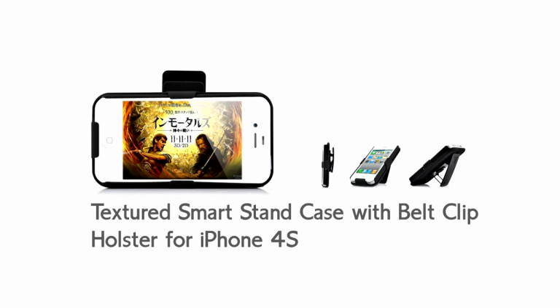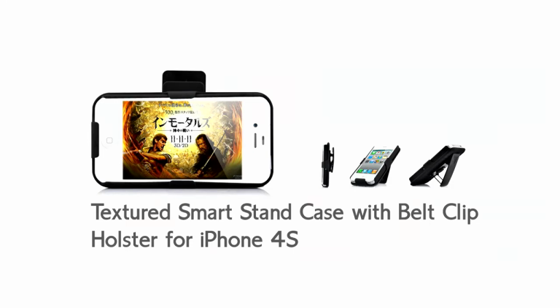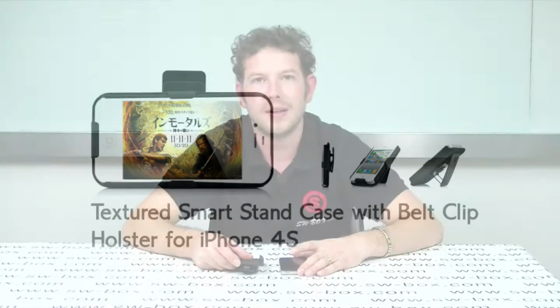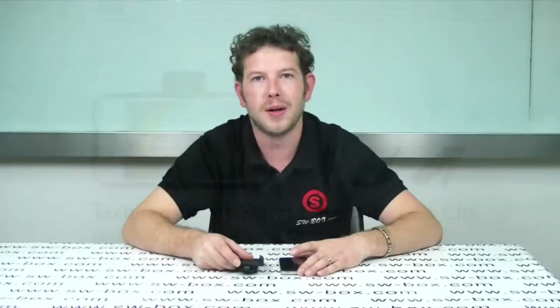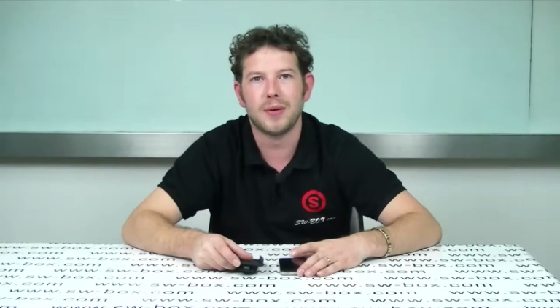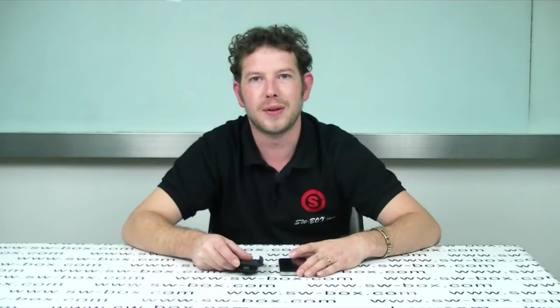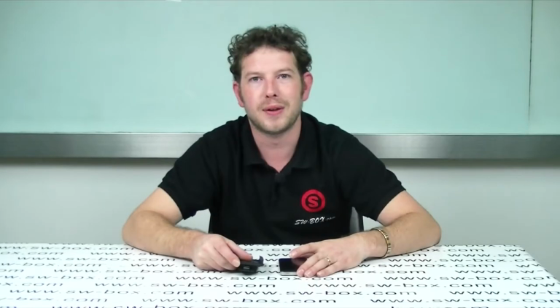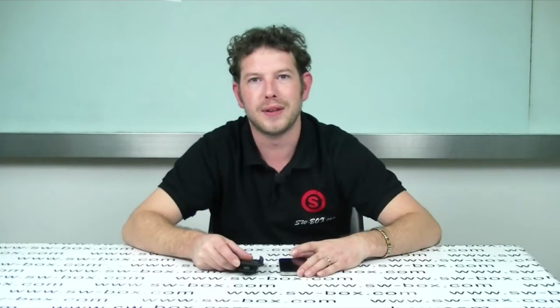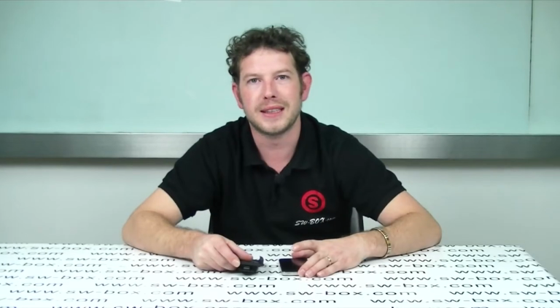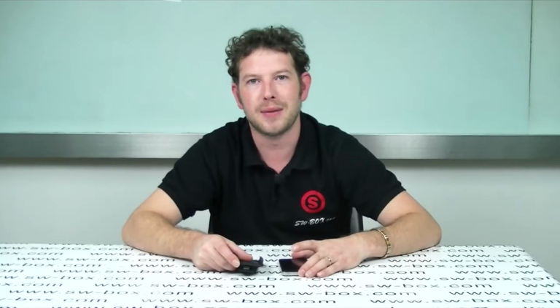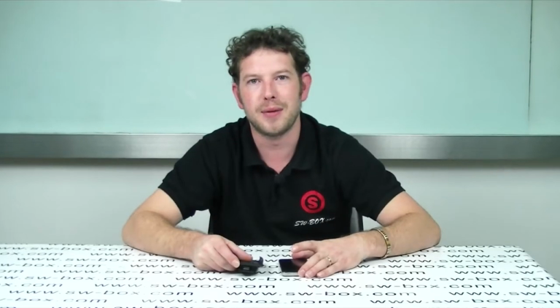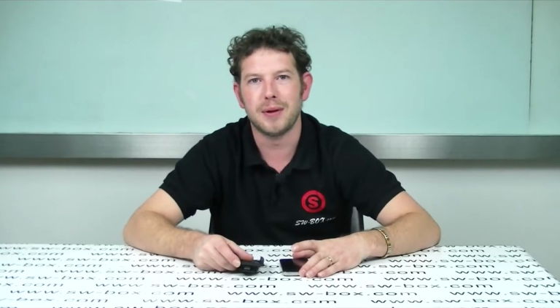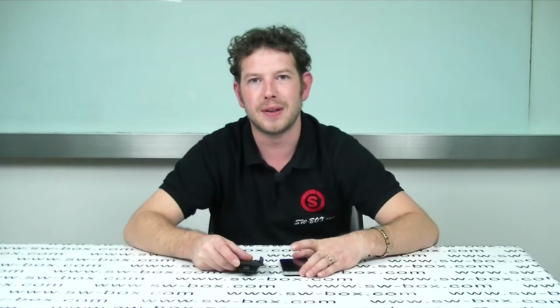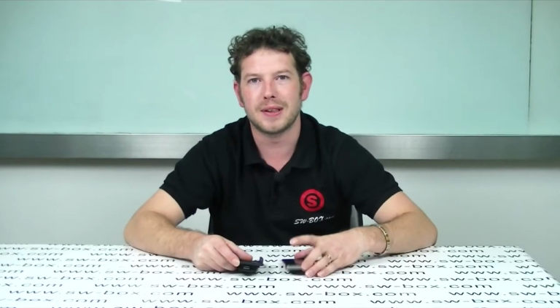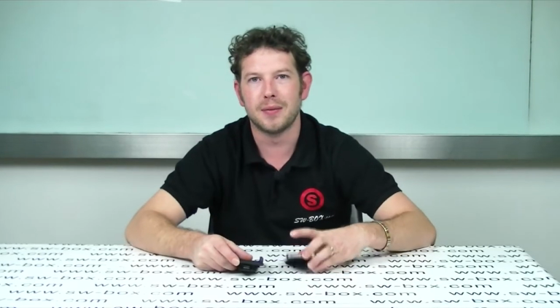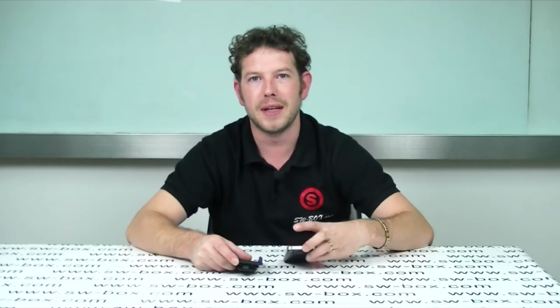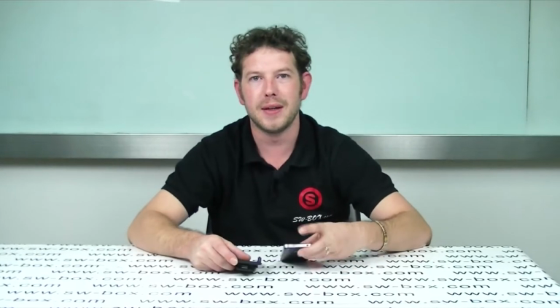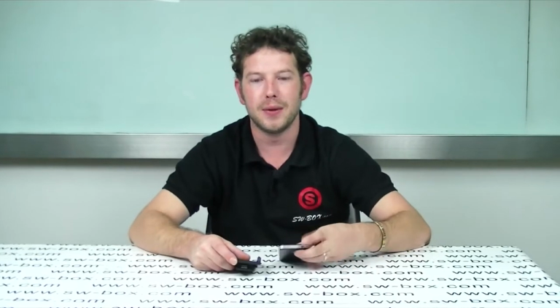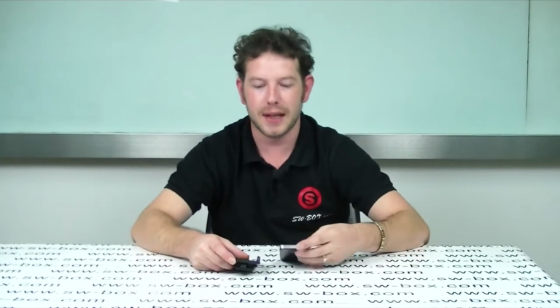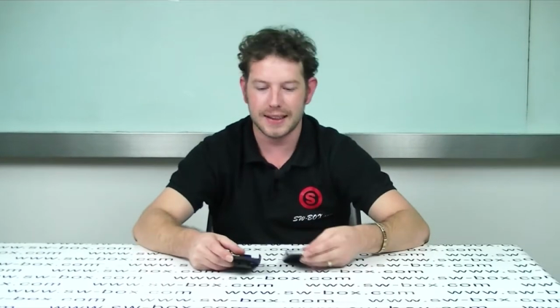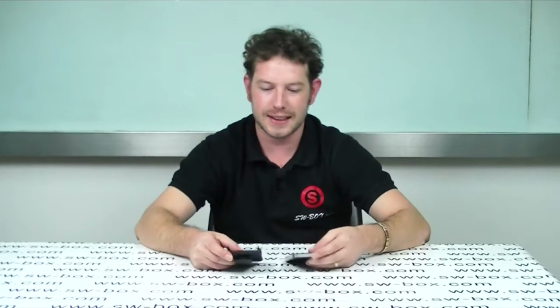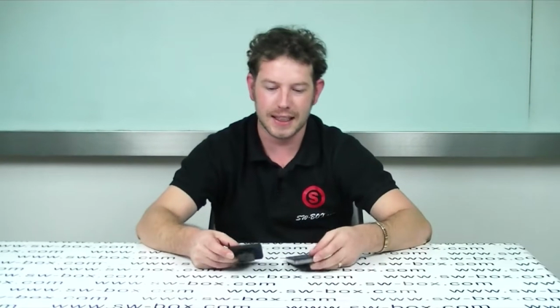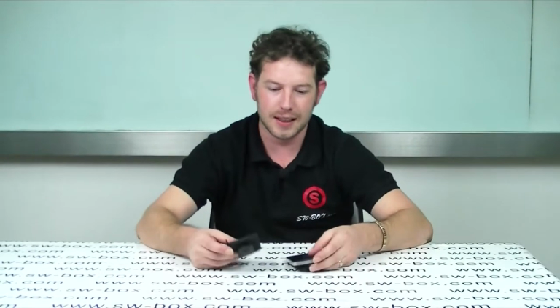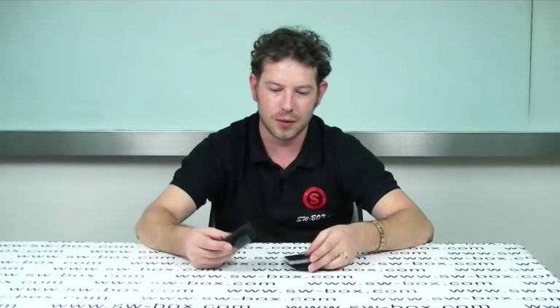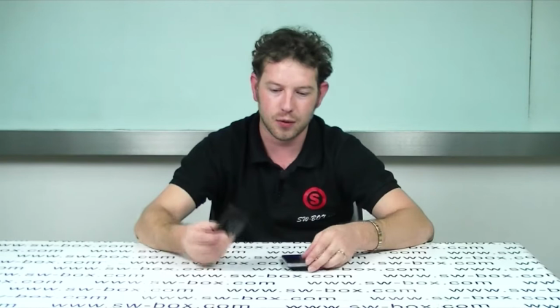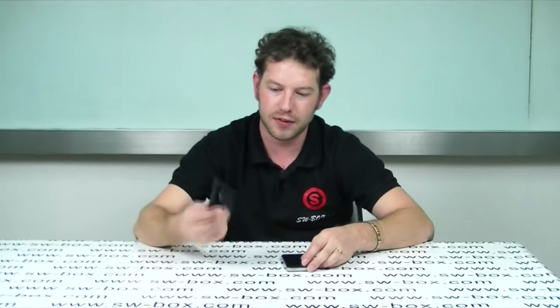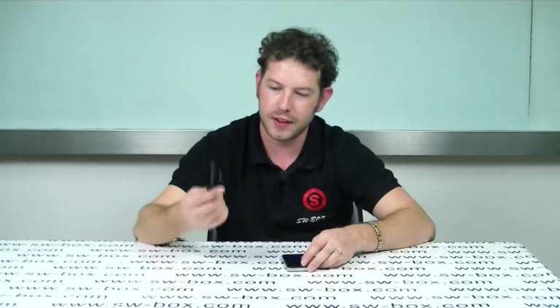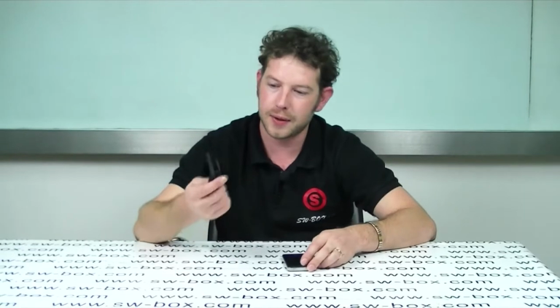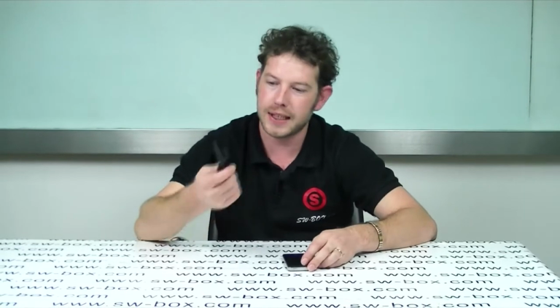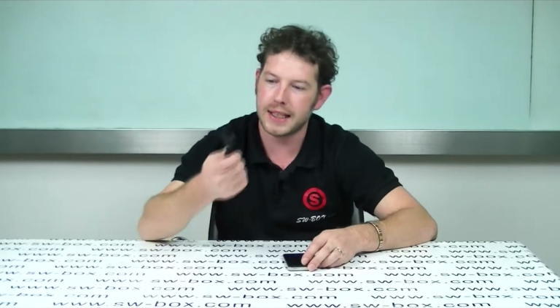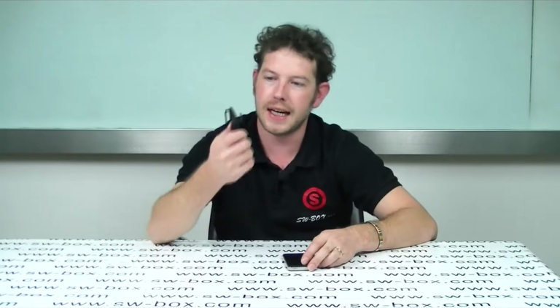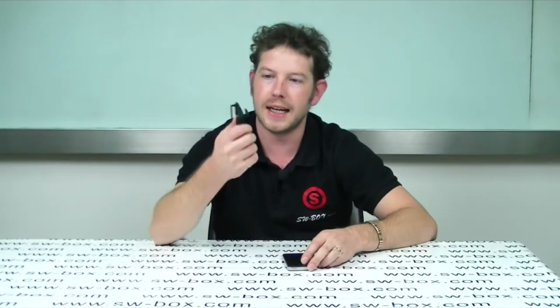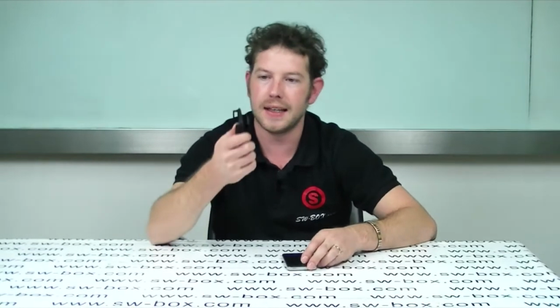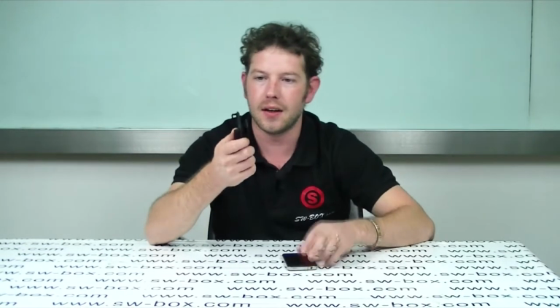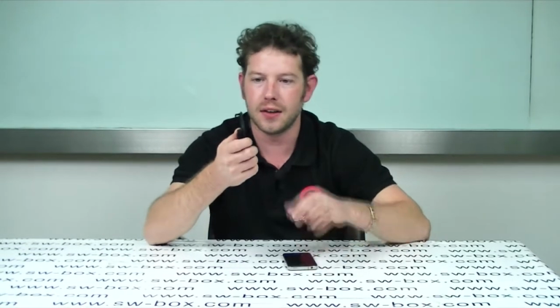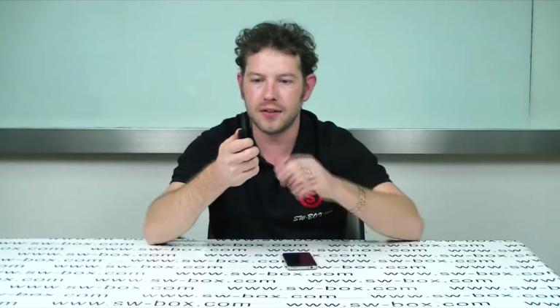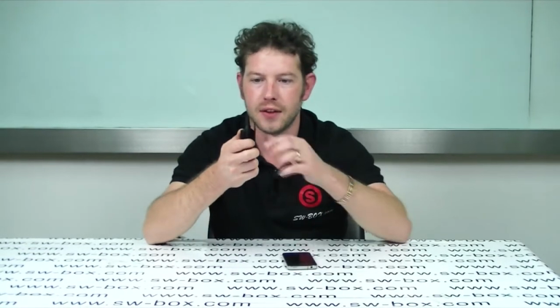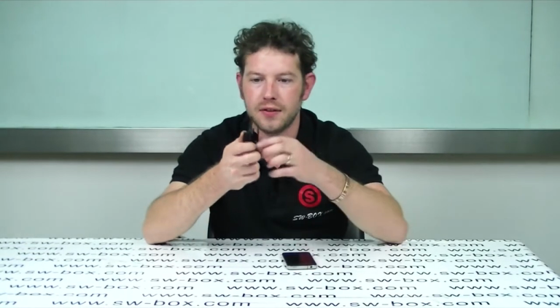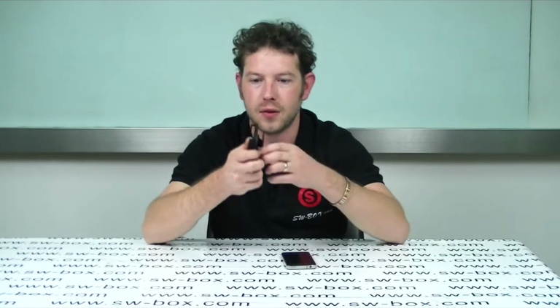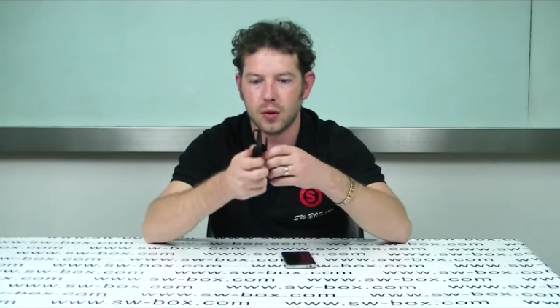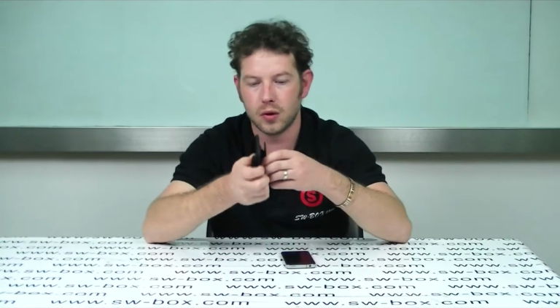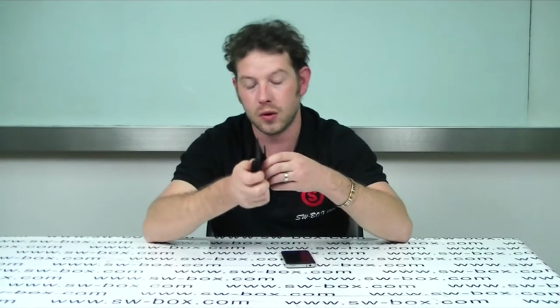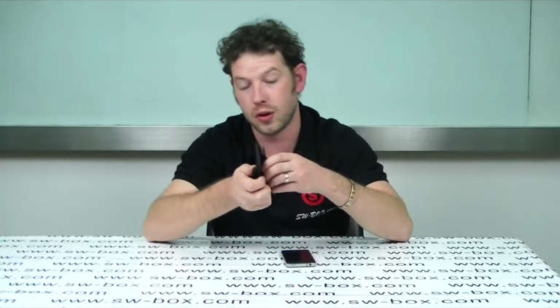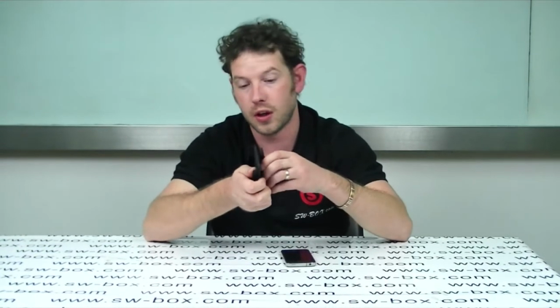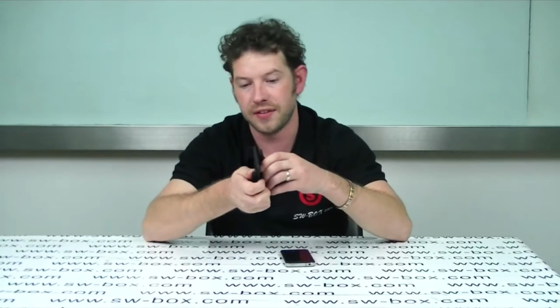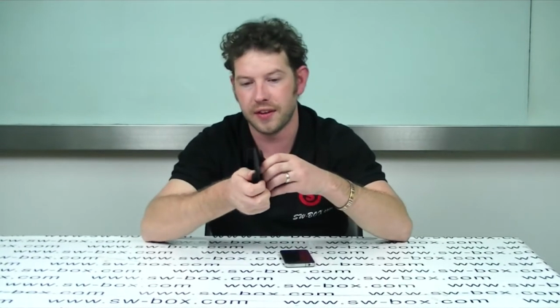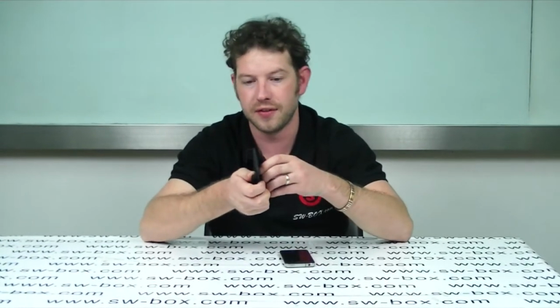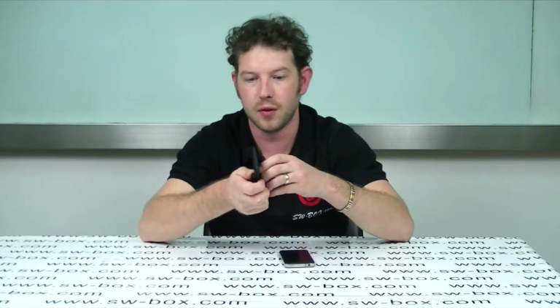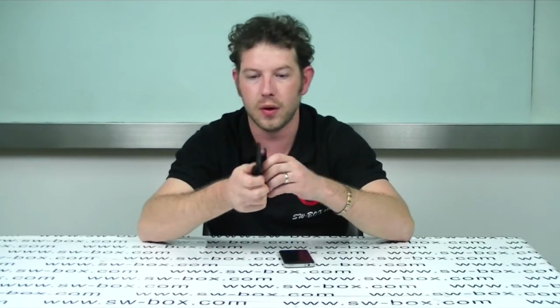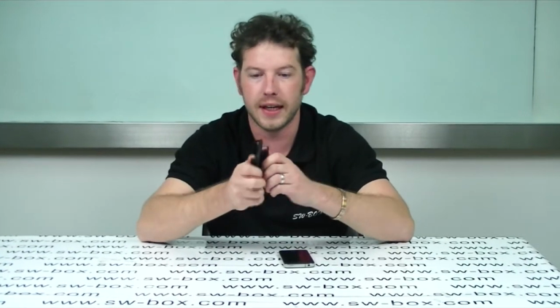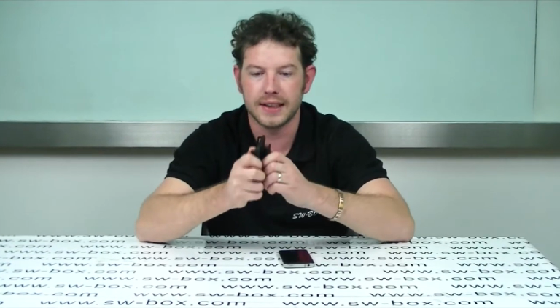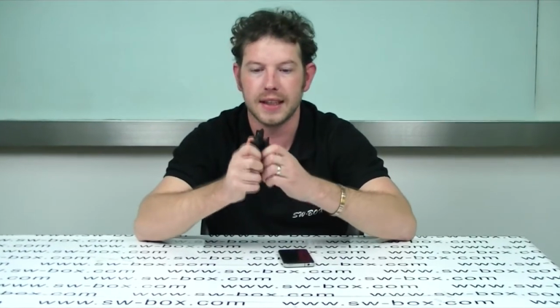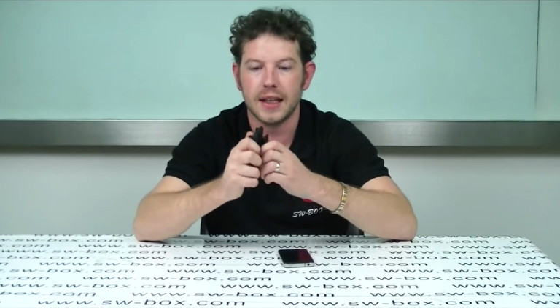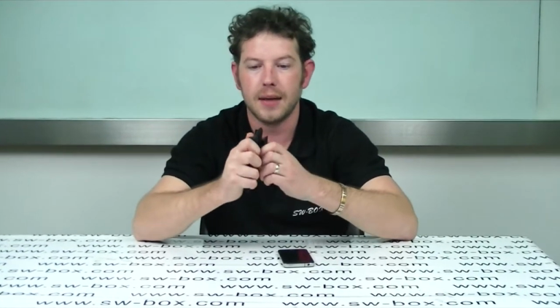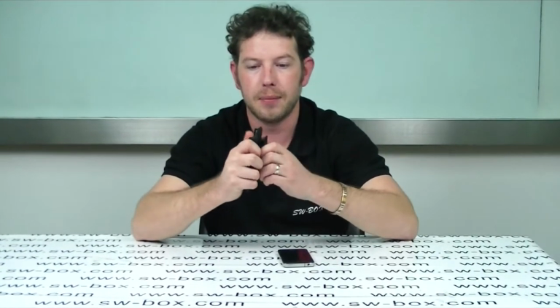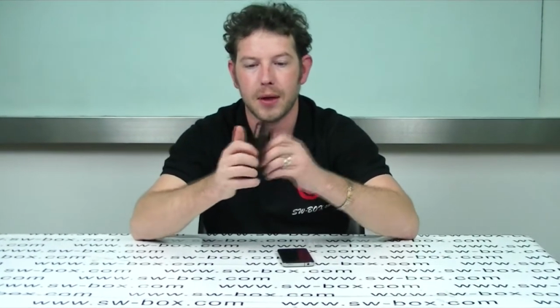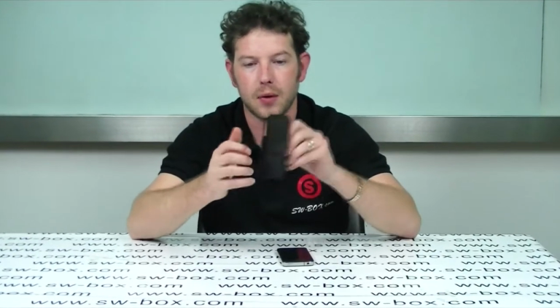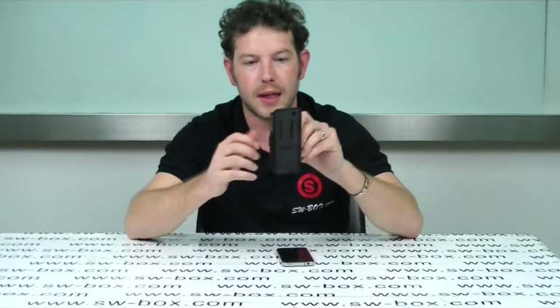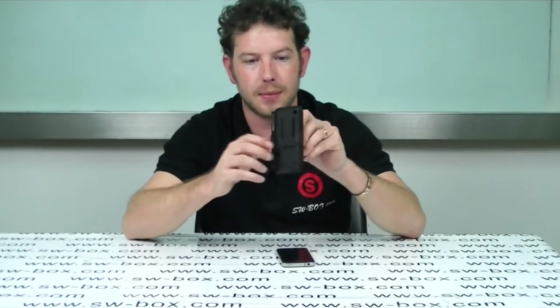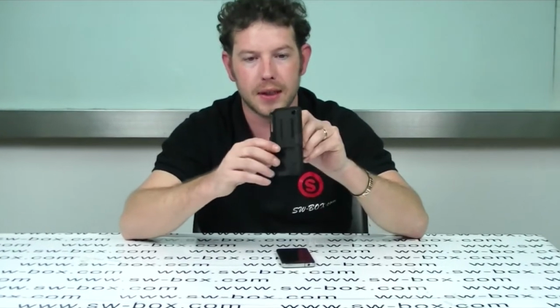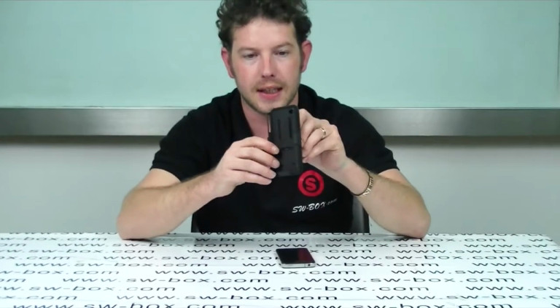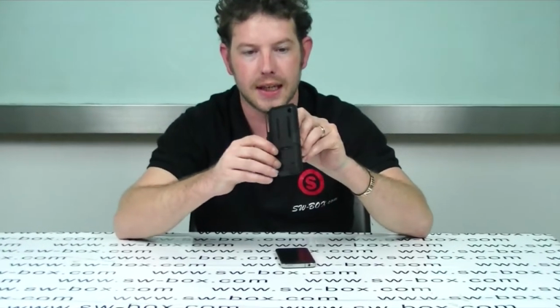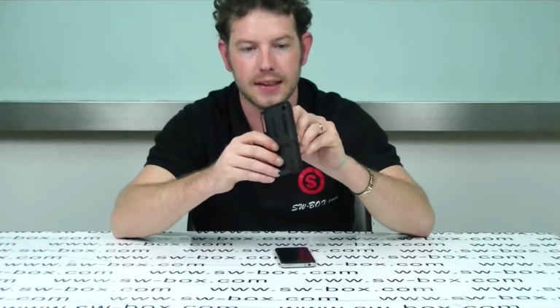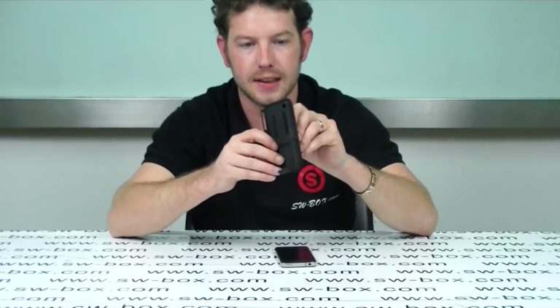Hi, welcome to SWBOX. I'm Neil and today I'm reviewing an iPhone 4 or iPhone 4S belt clip case.